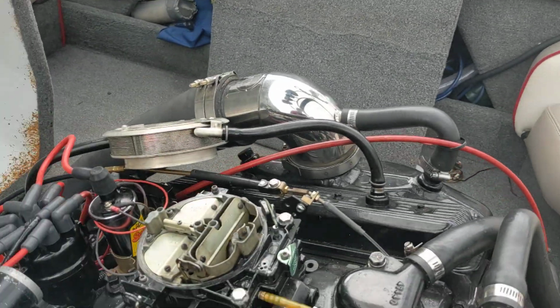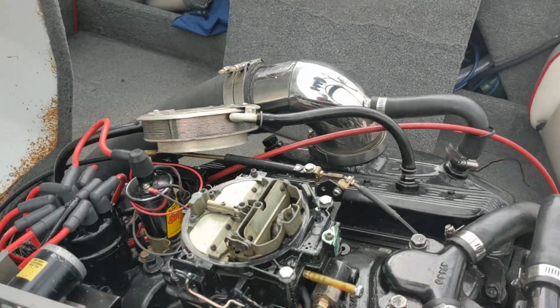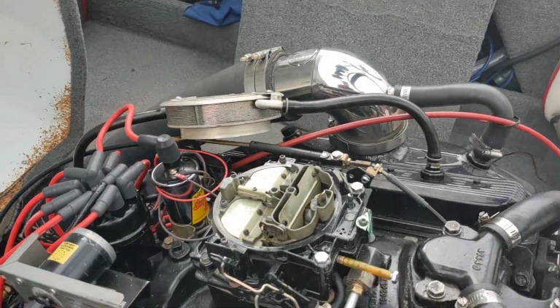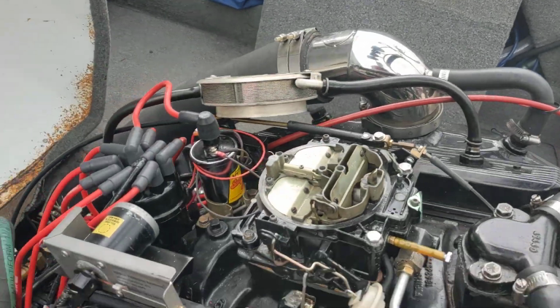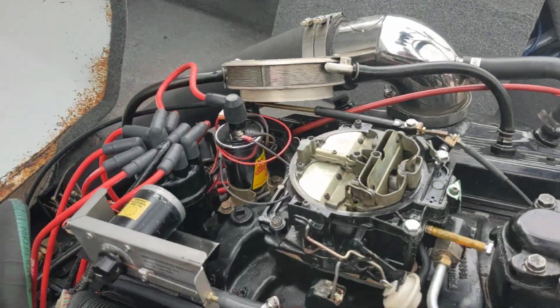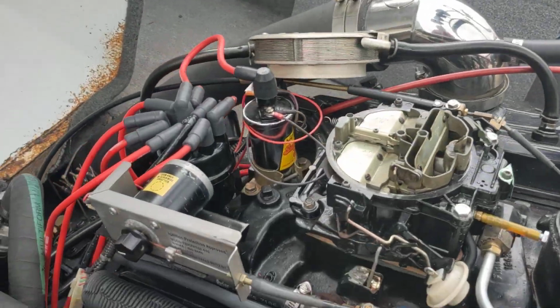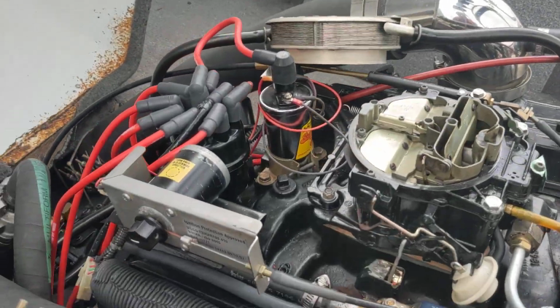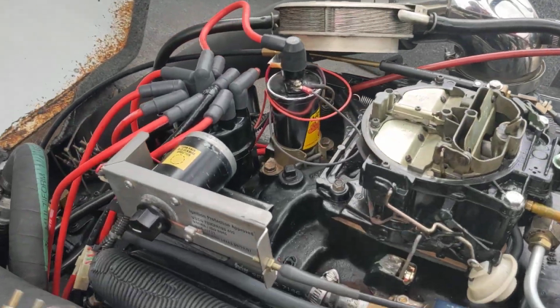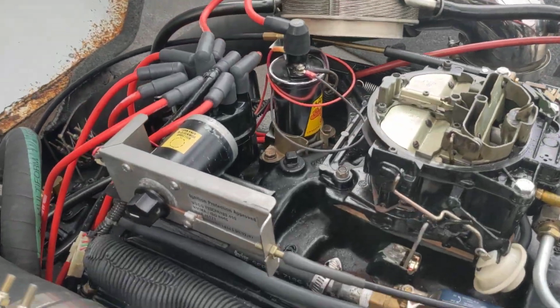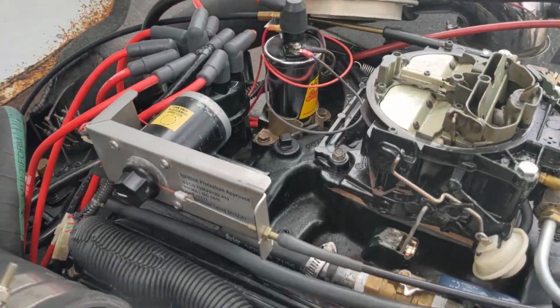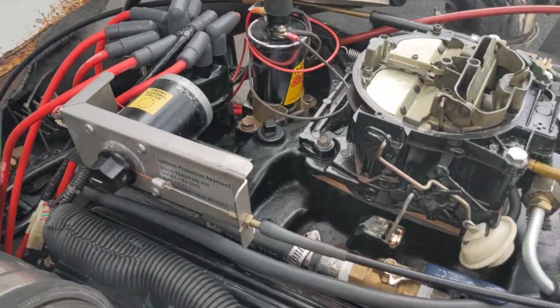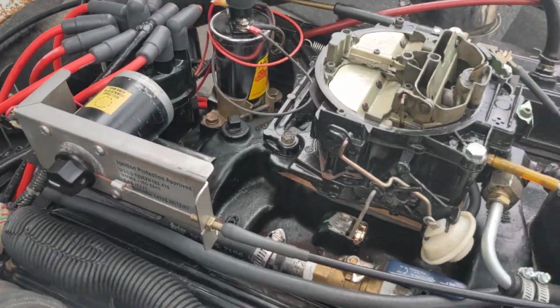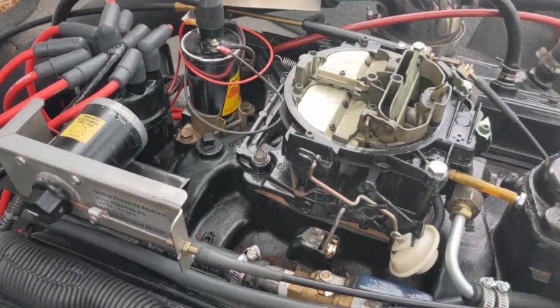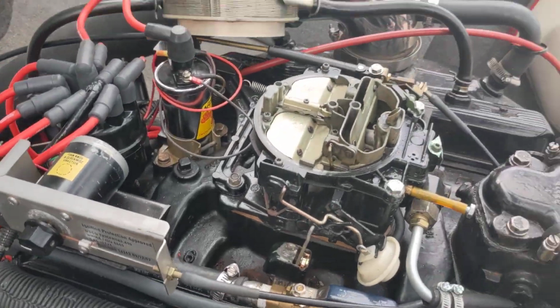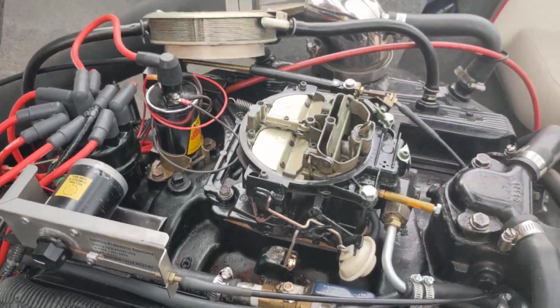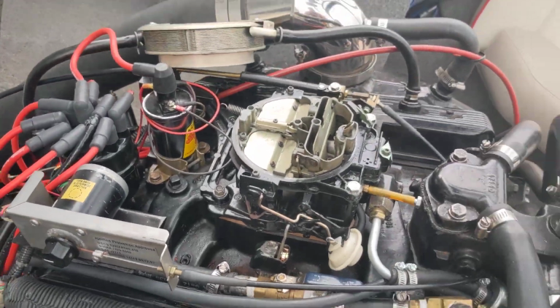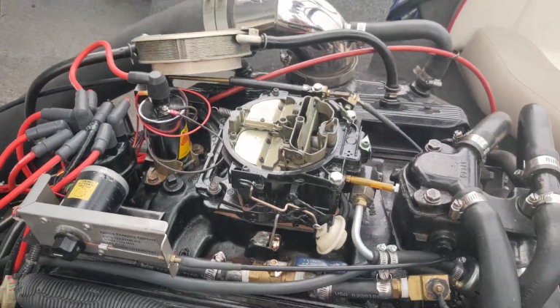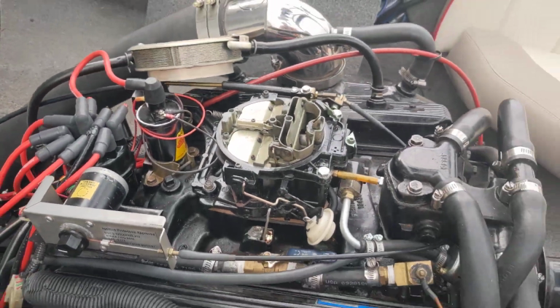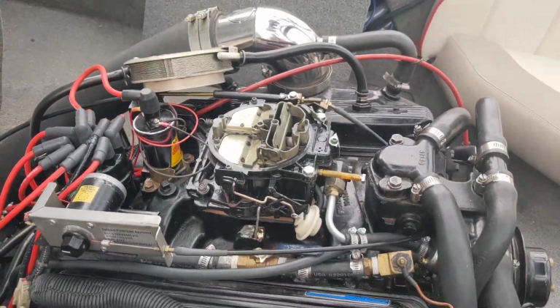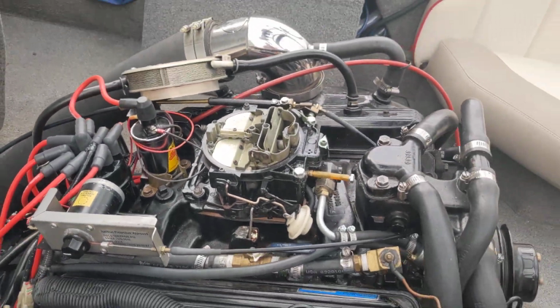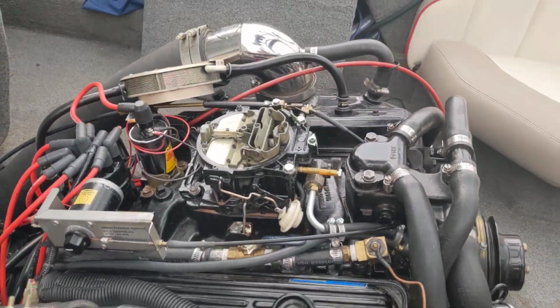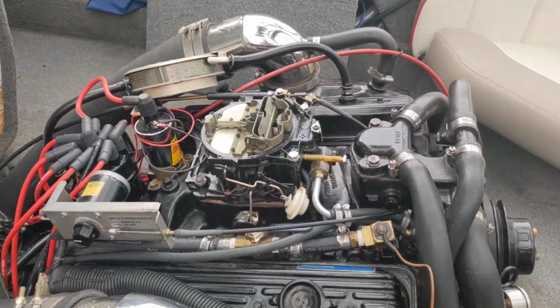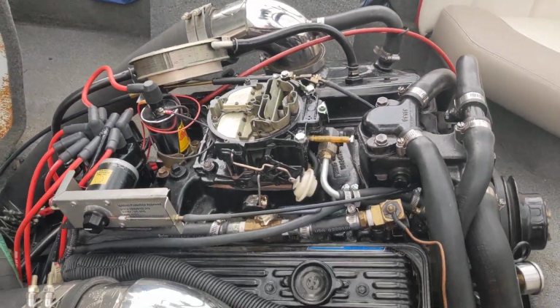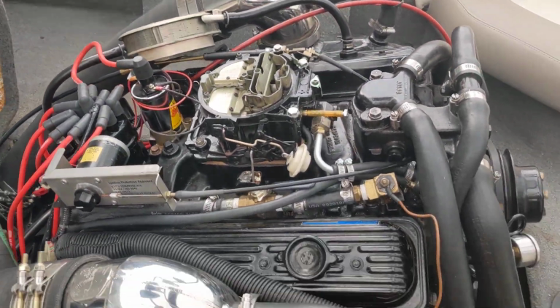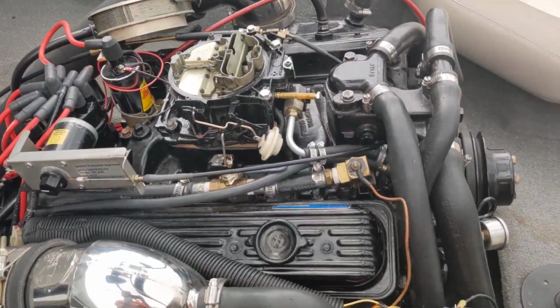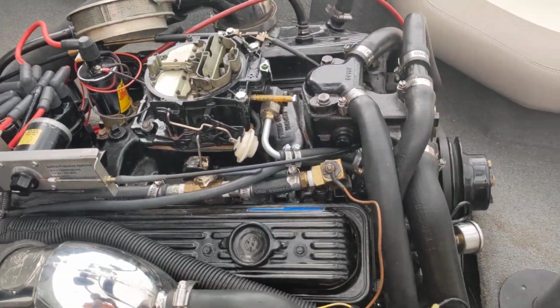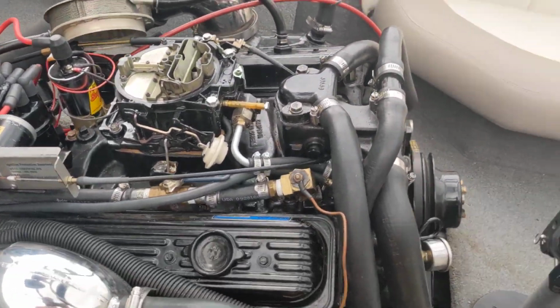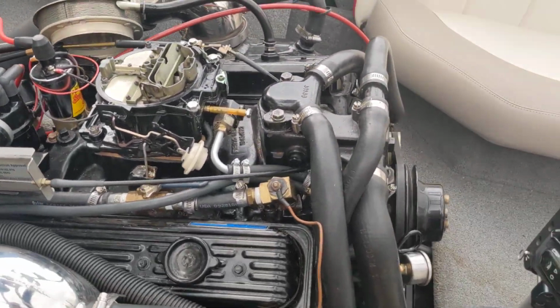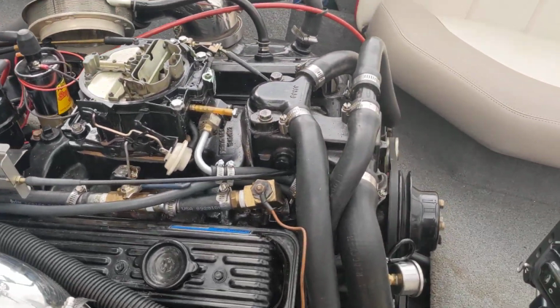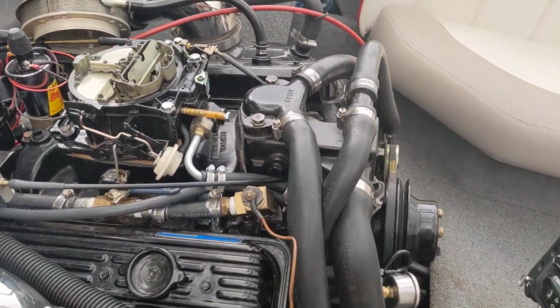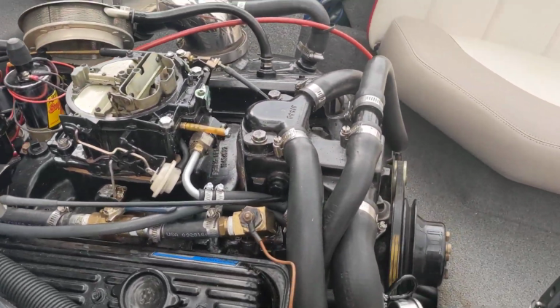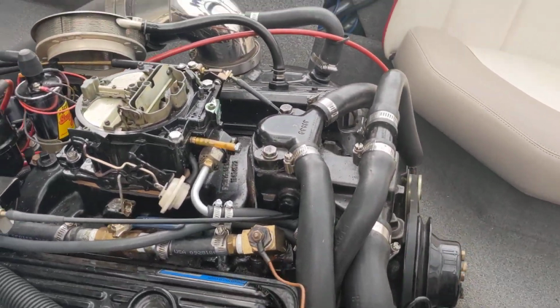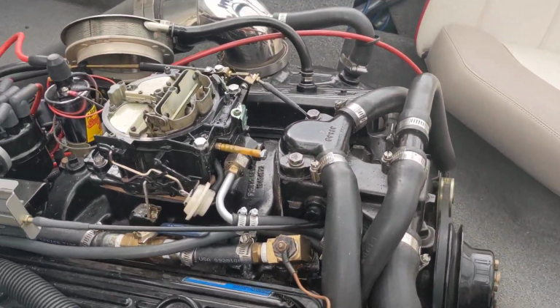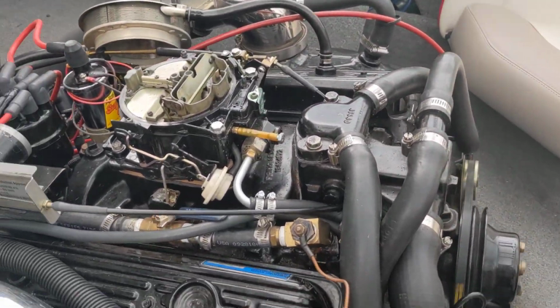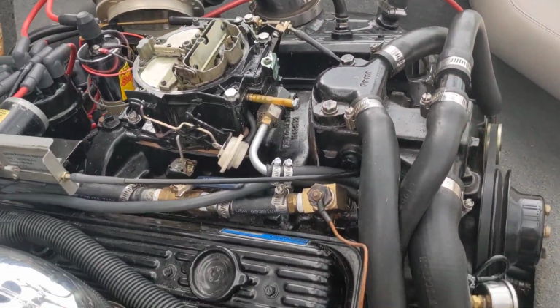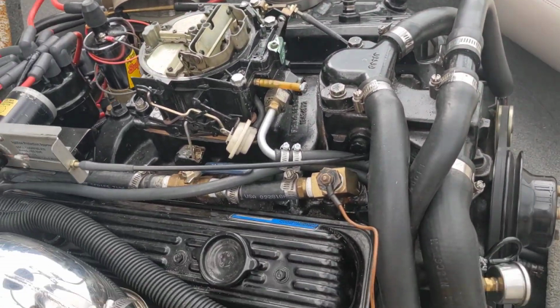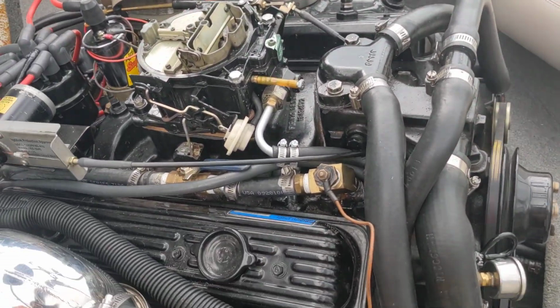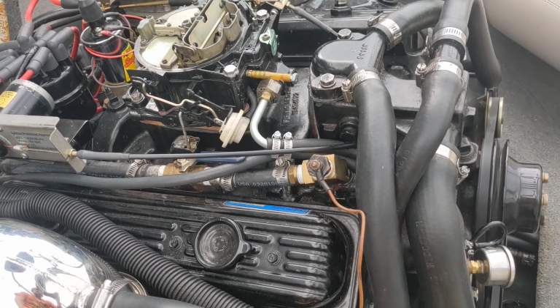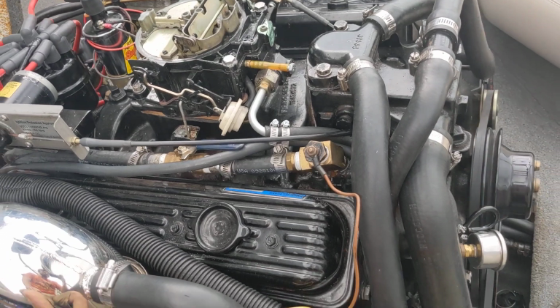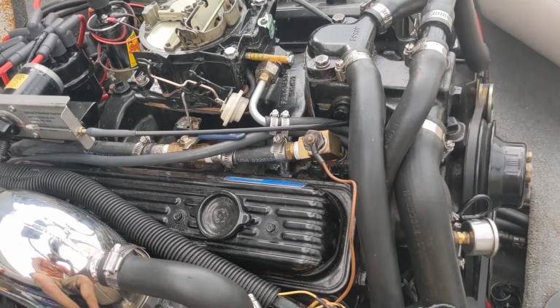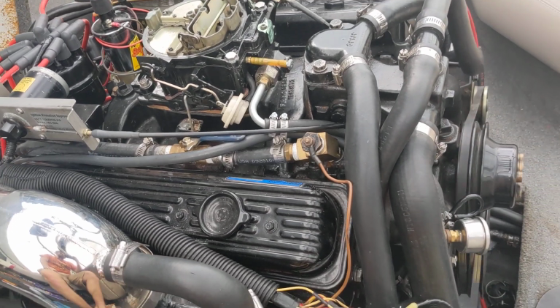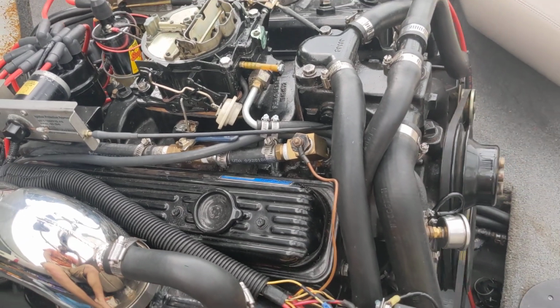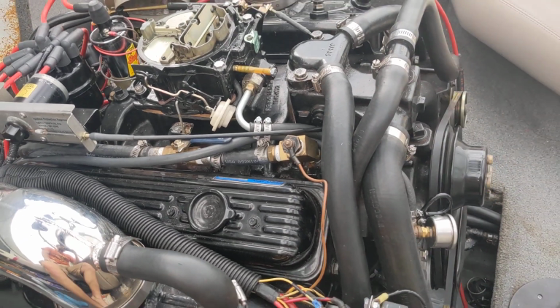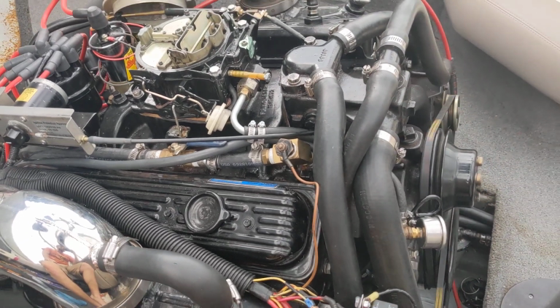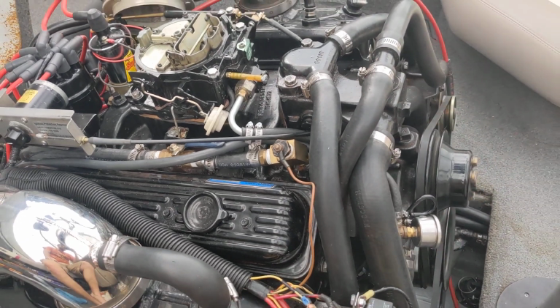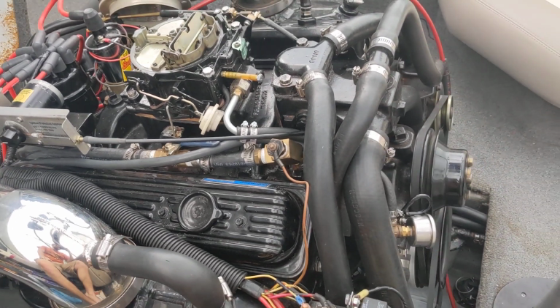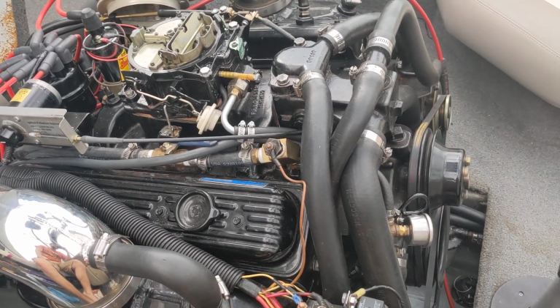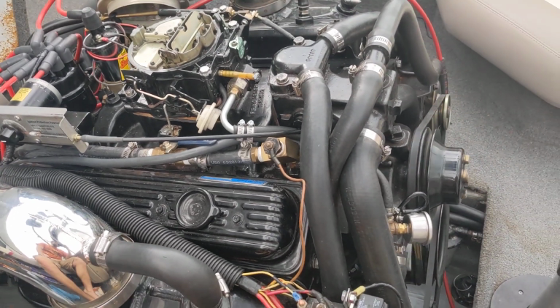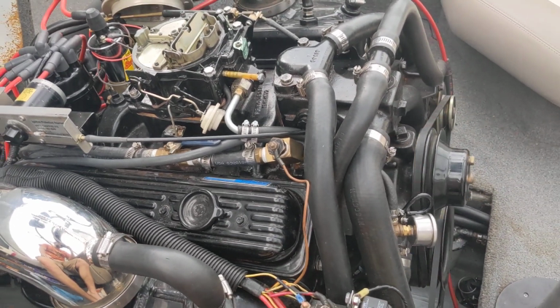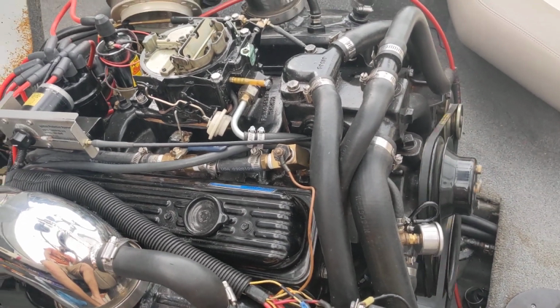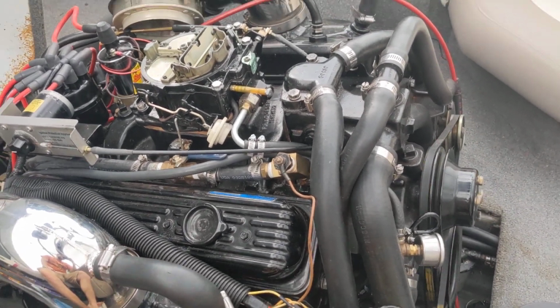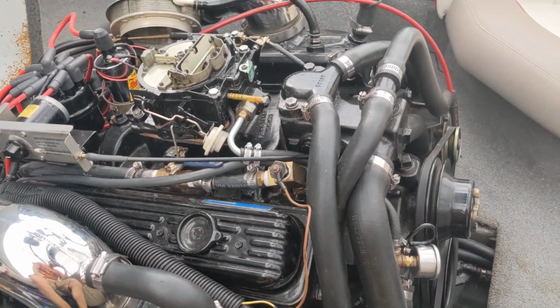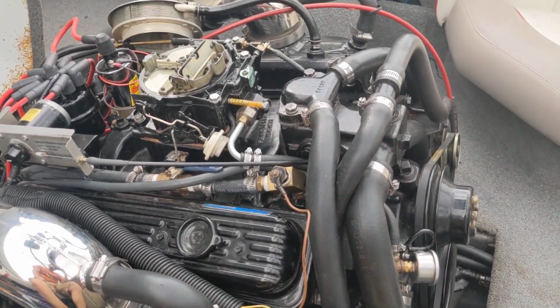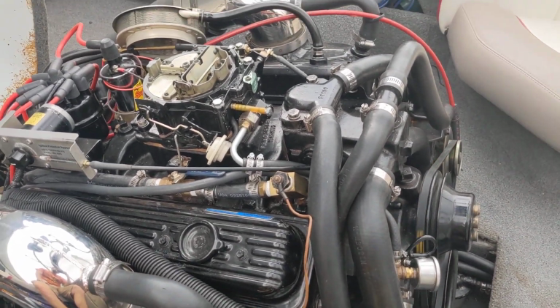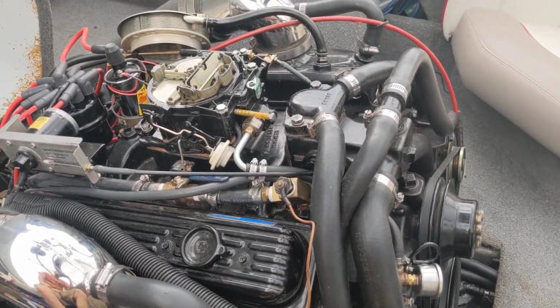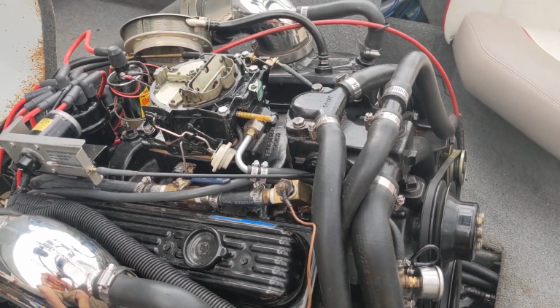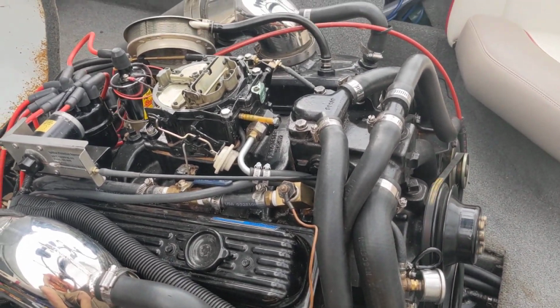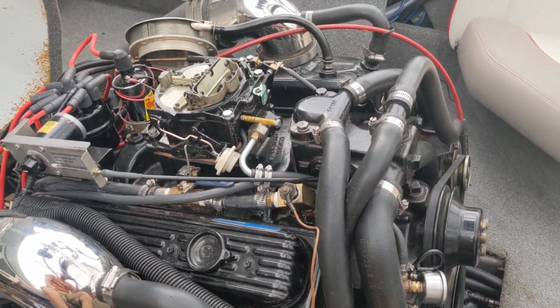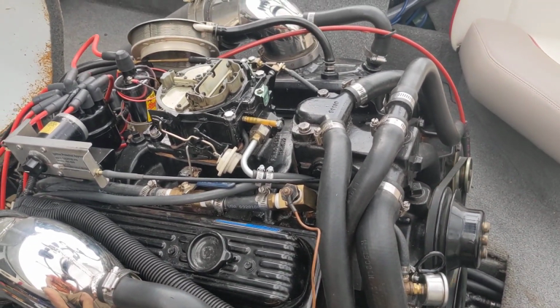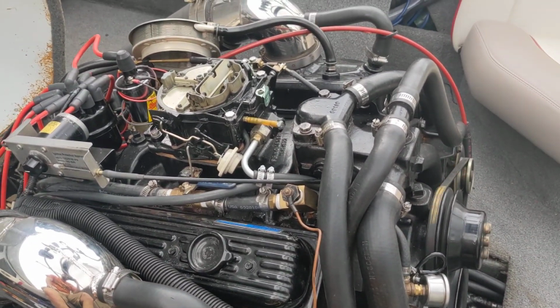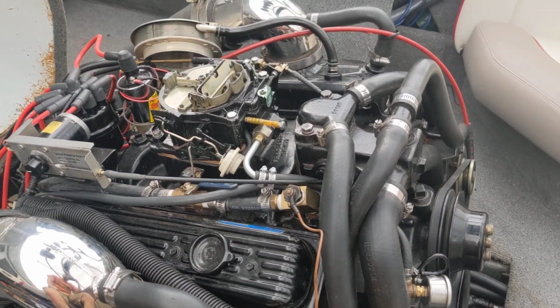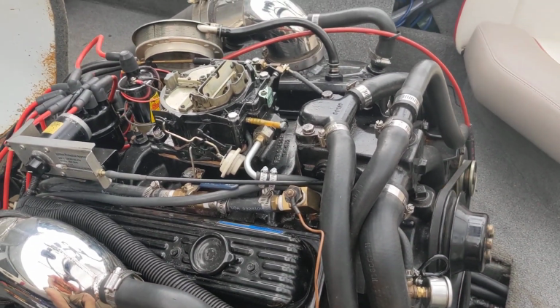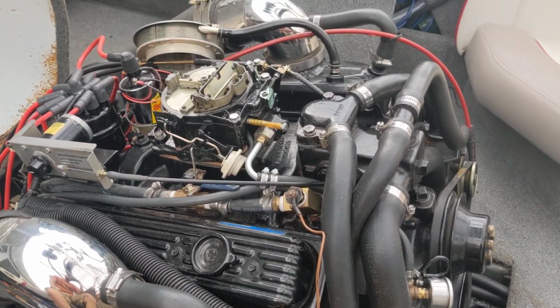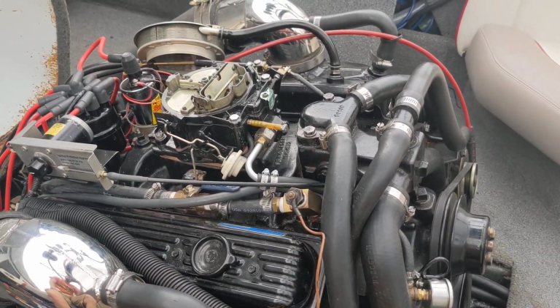Just a little squirt and it fires right up. I can't figure it out — if anybody's got any ideas, let me know.